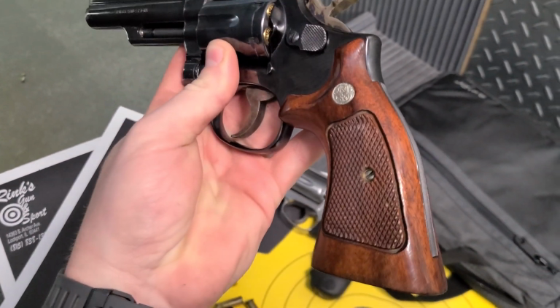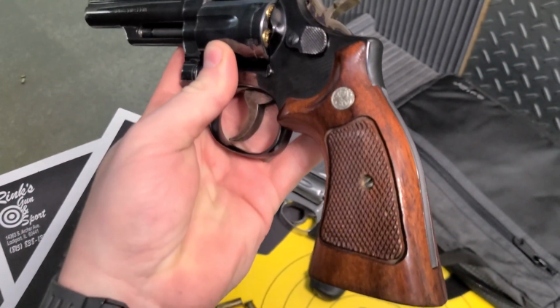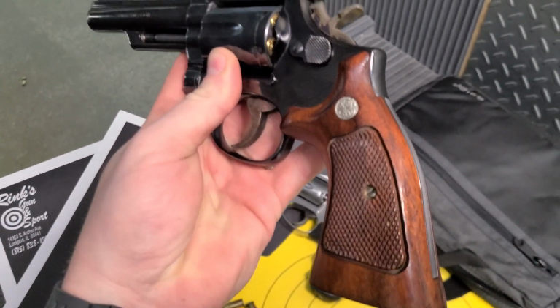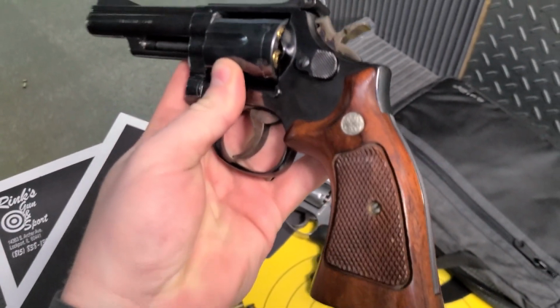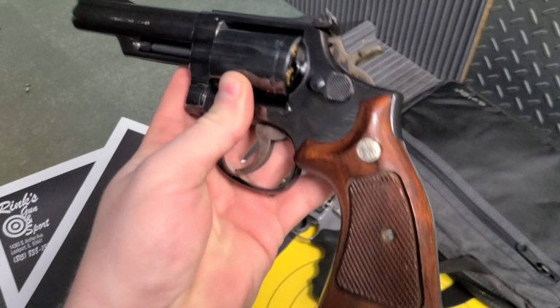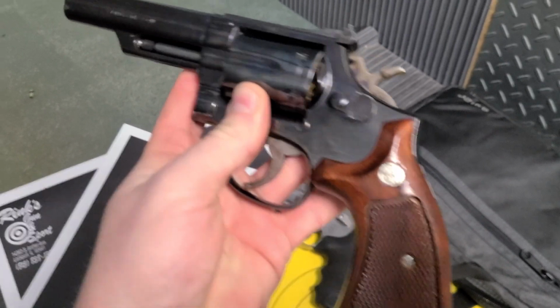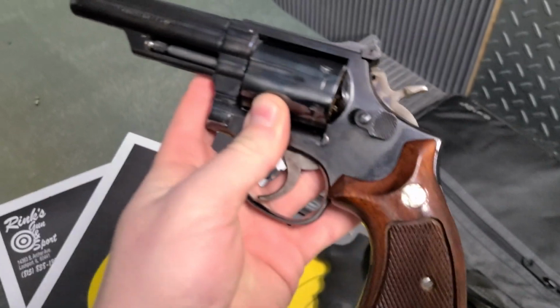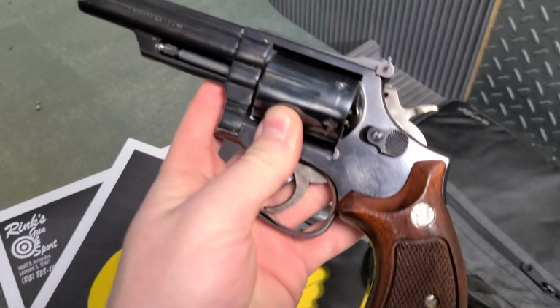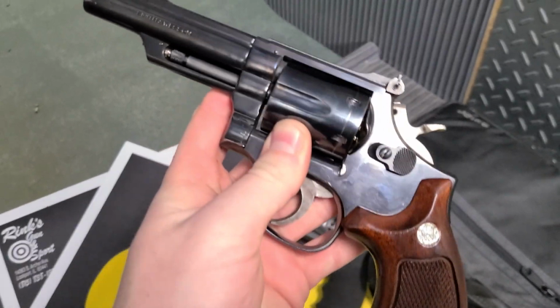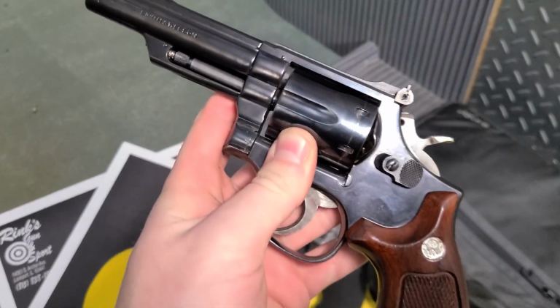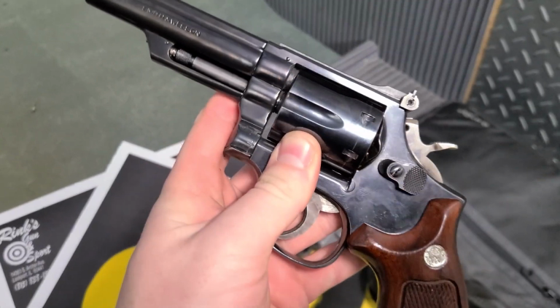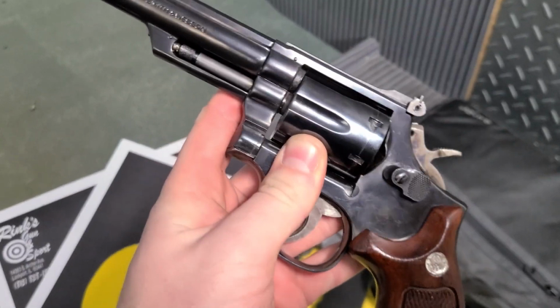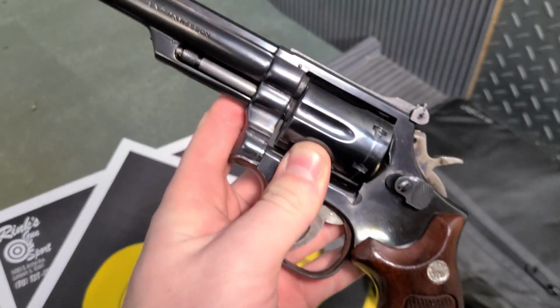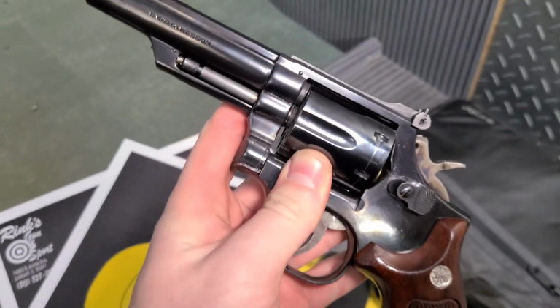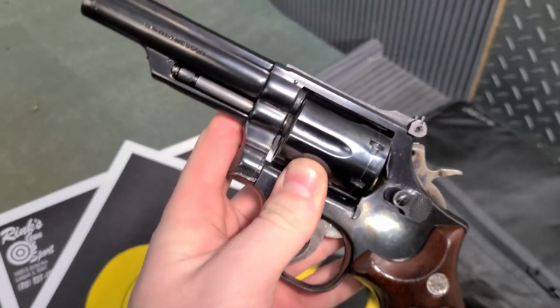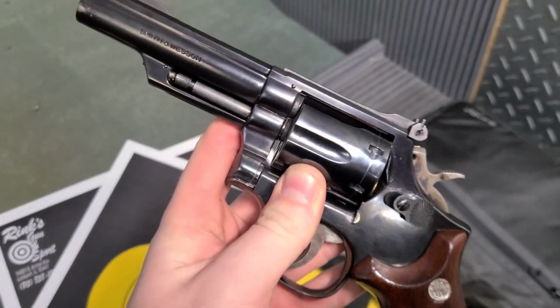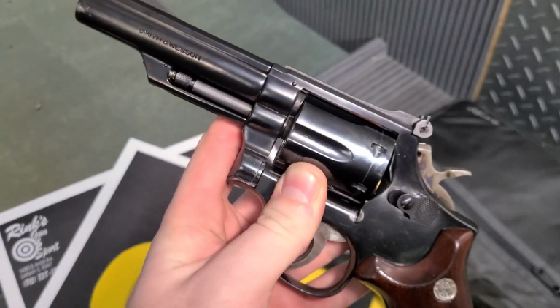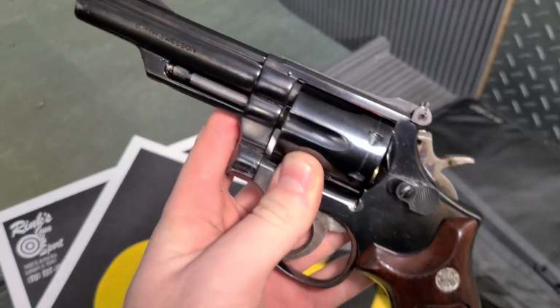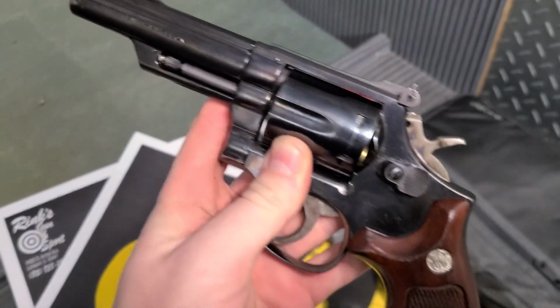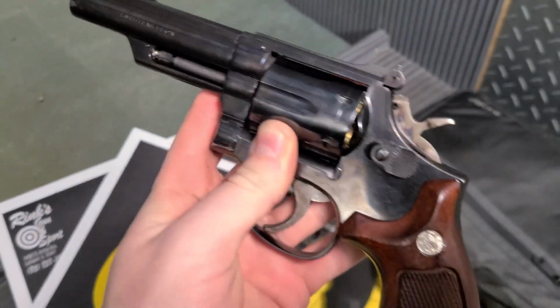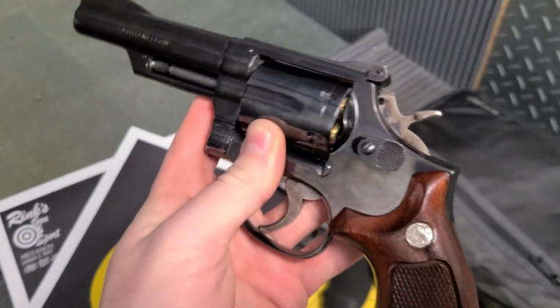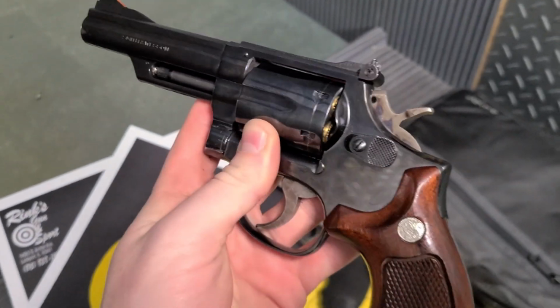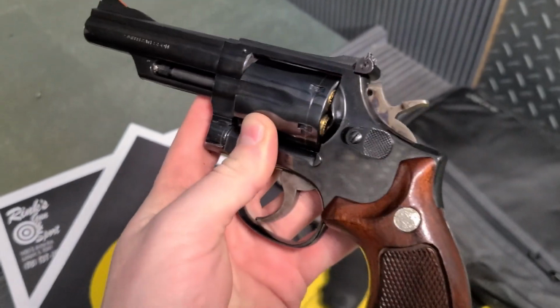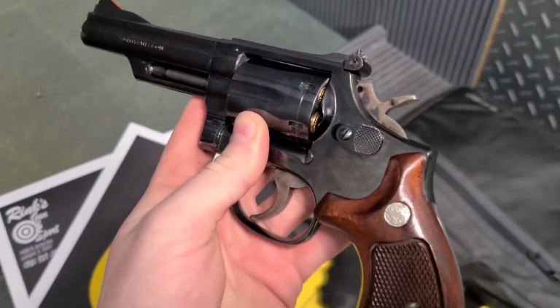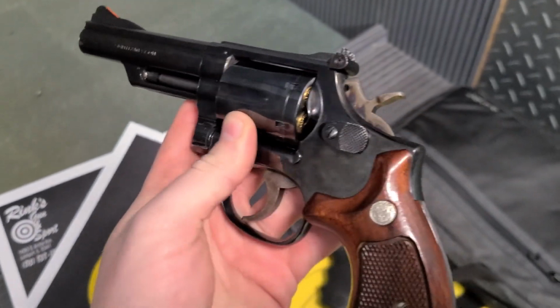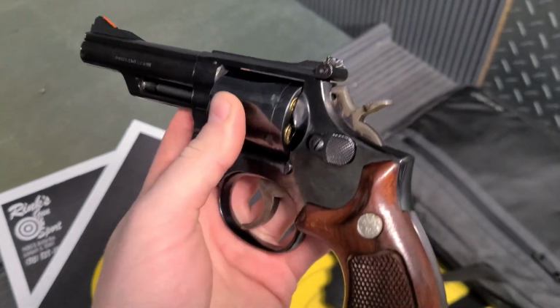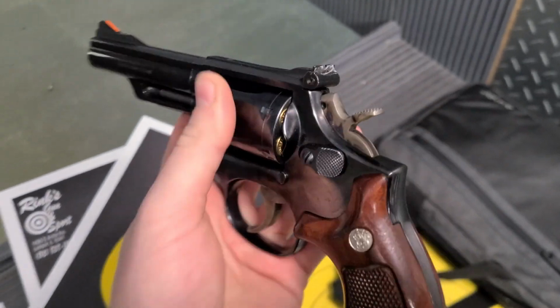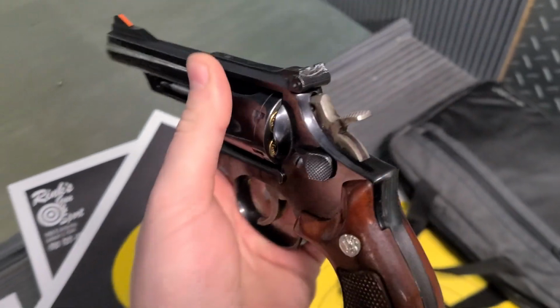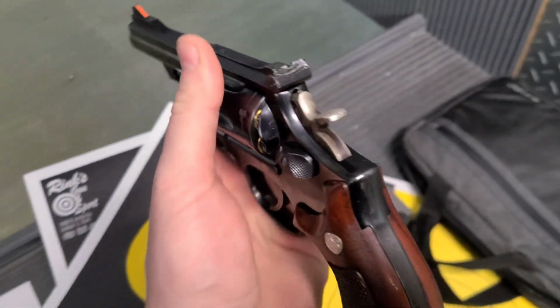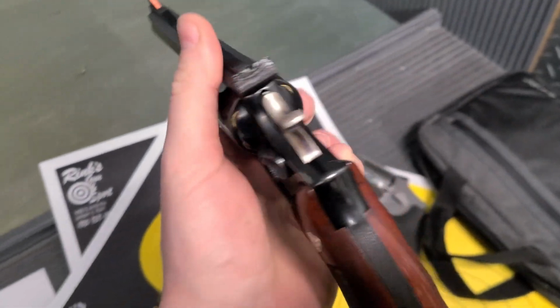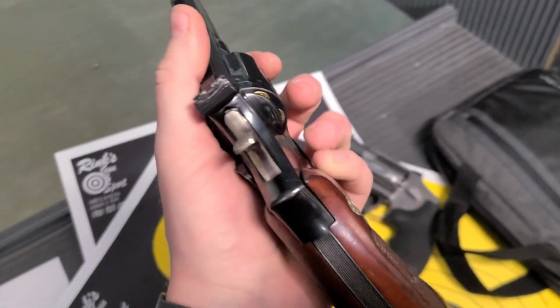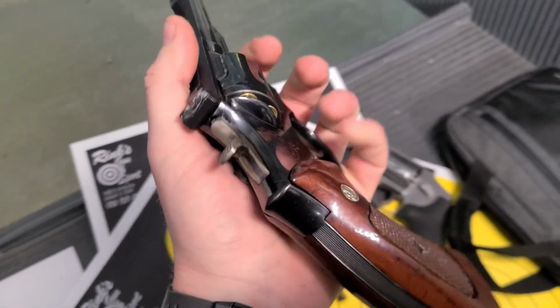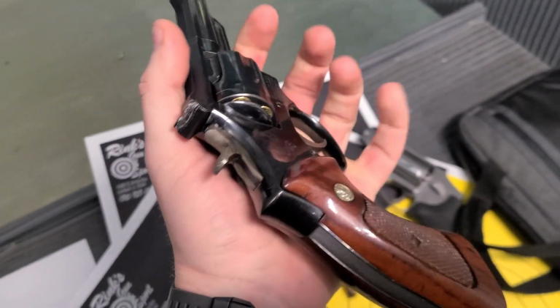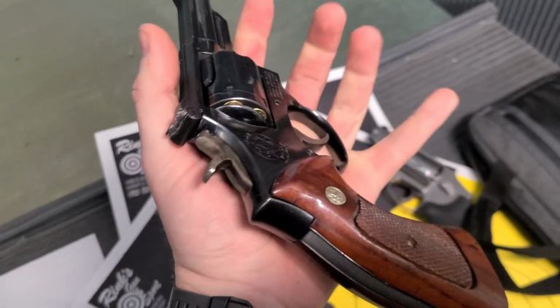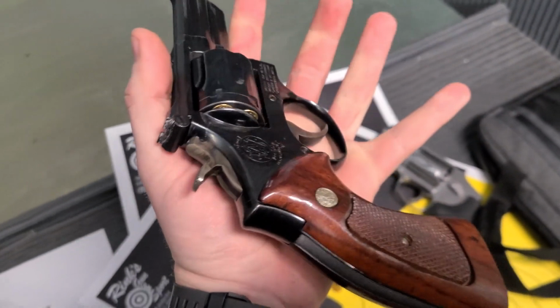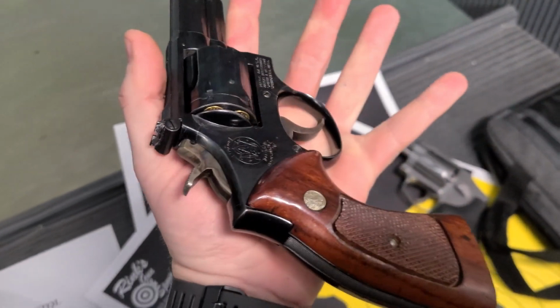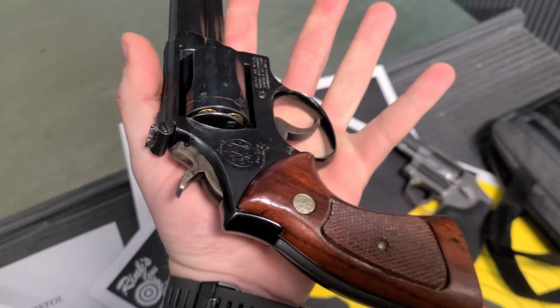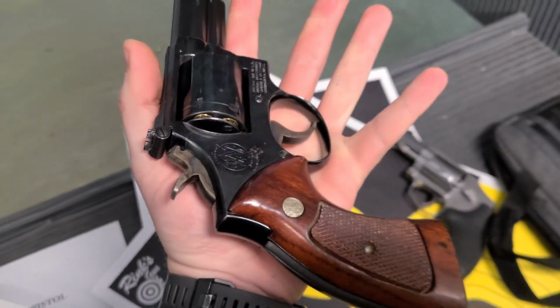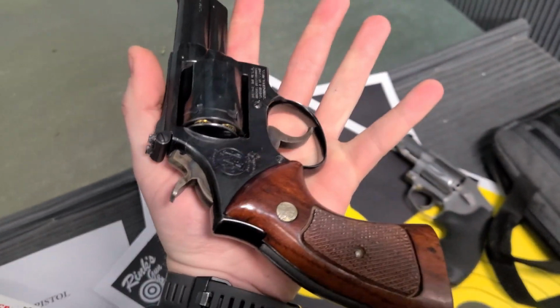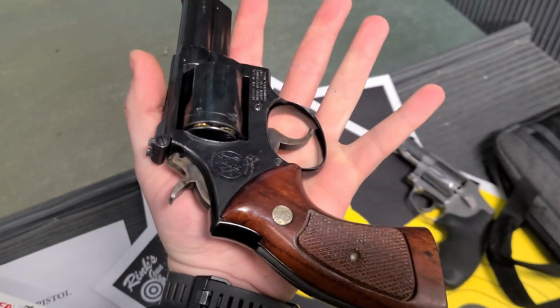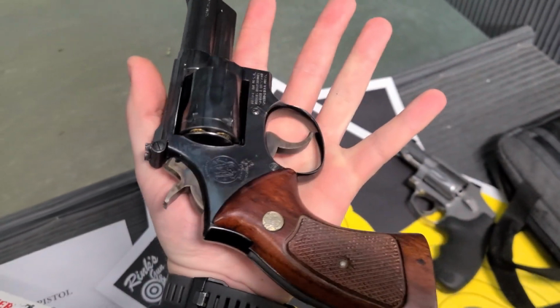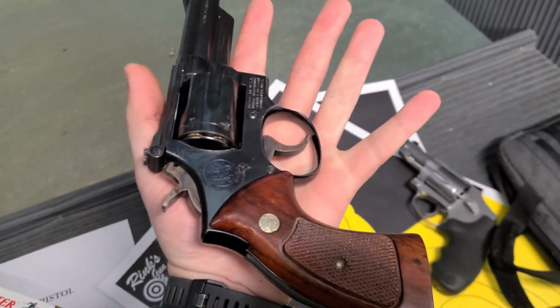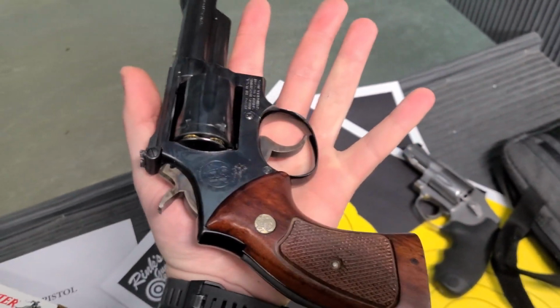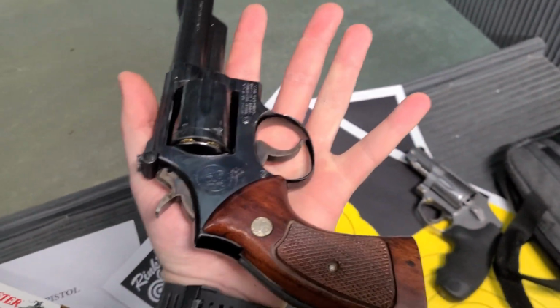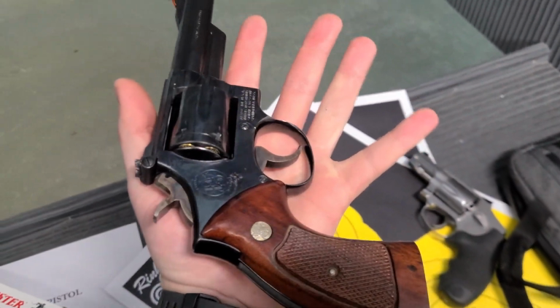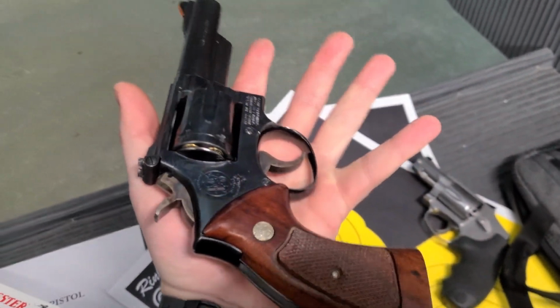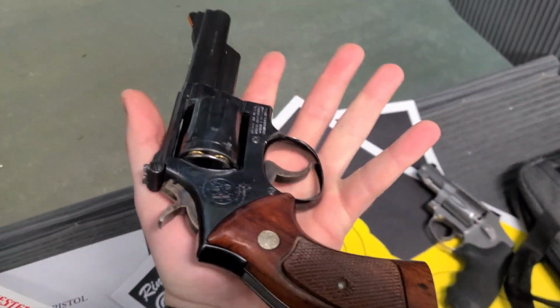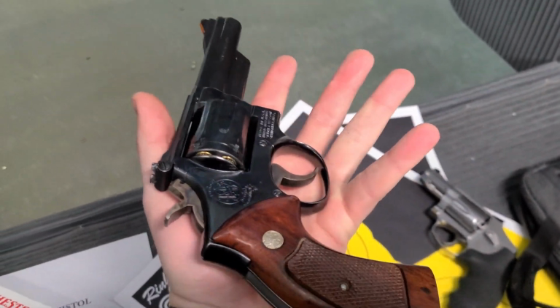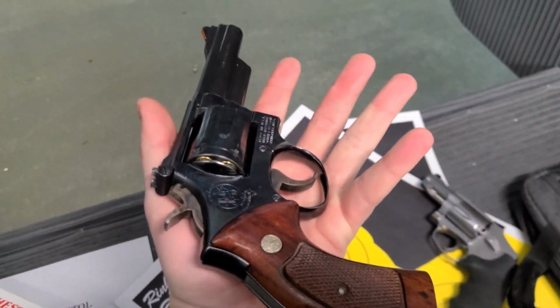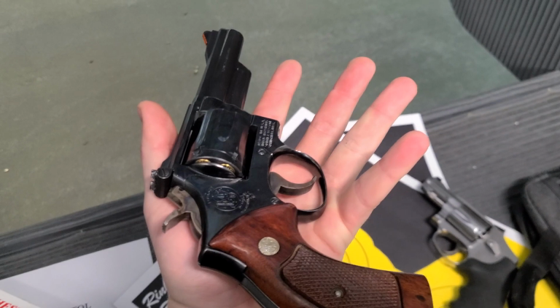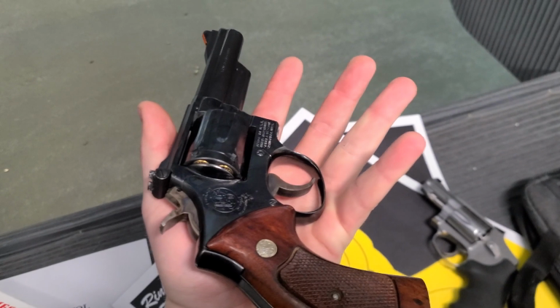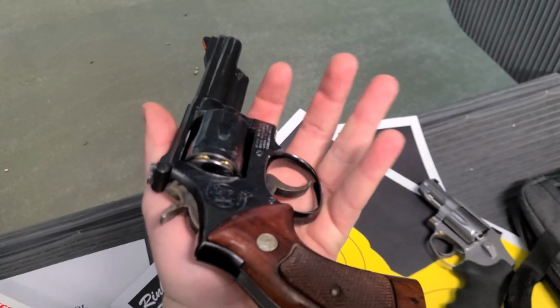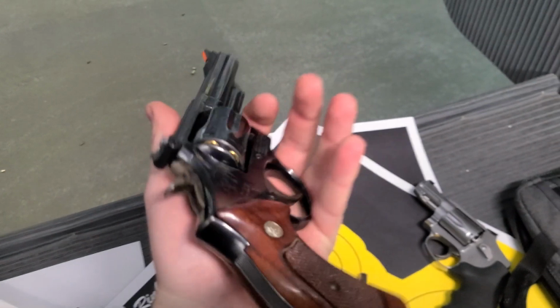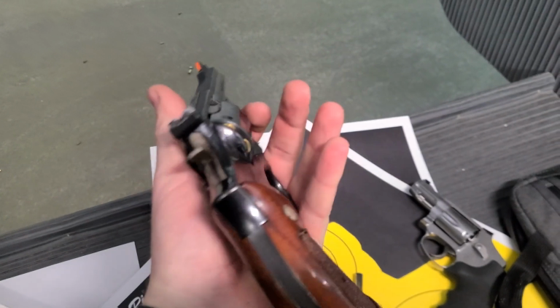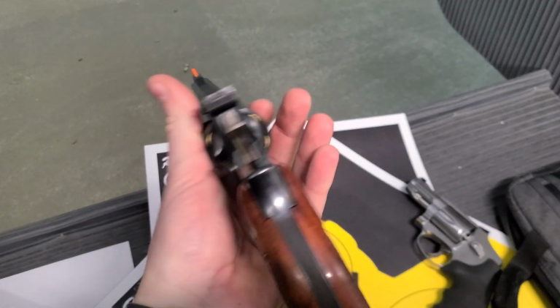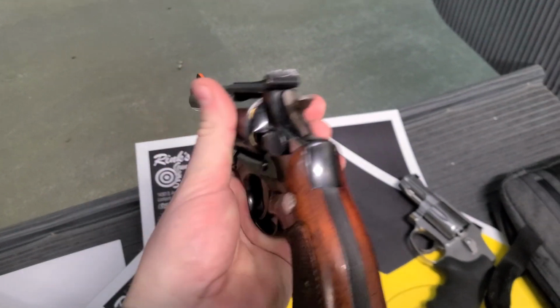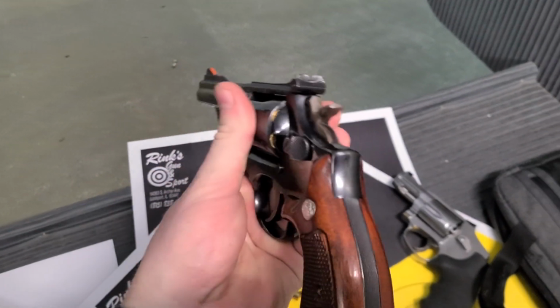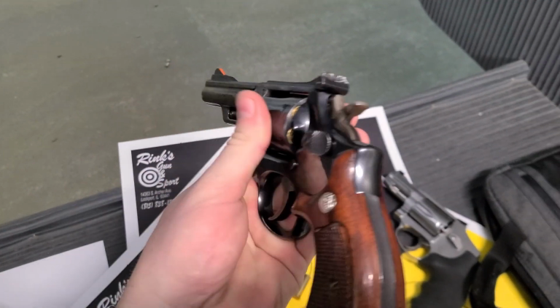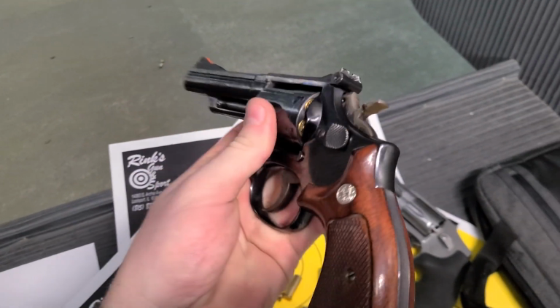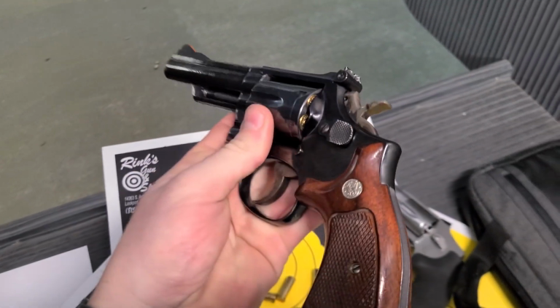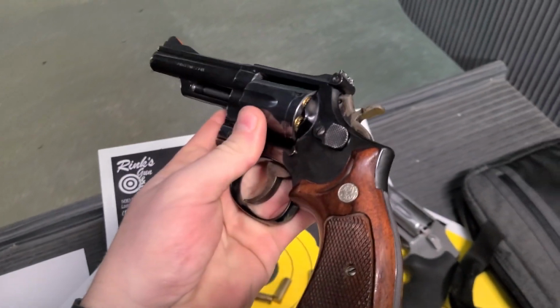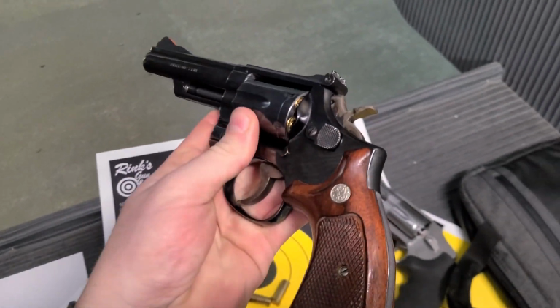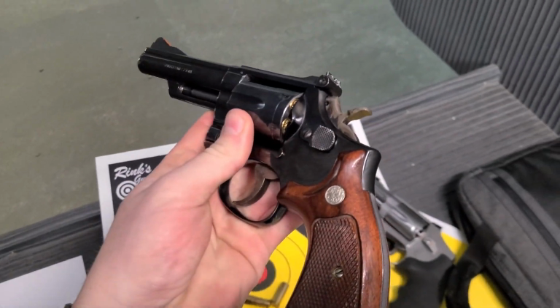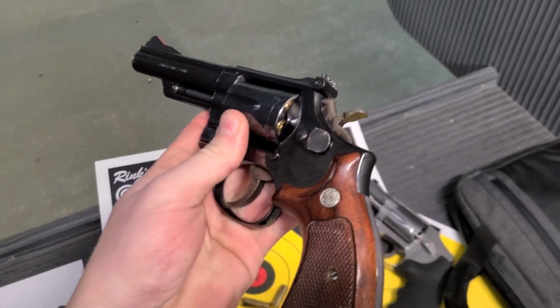And all original, old school — it's probably late 70s being a Dash 4. Let's see how that double action shoots.